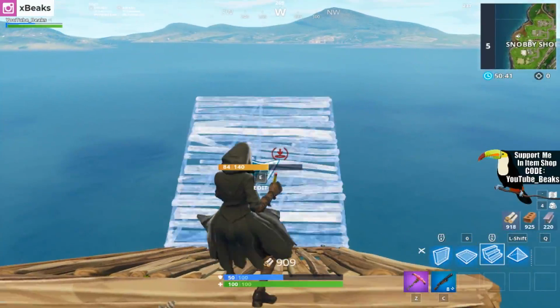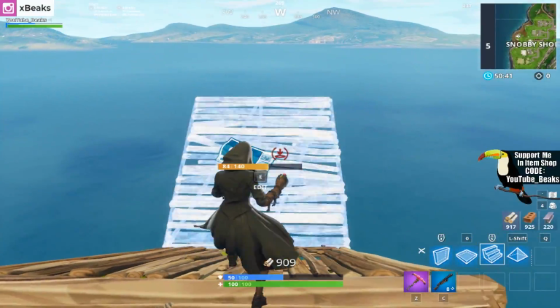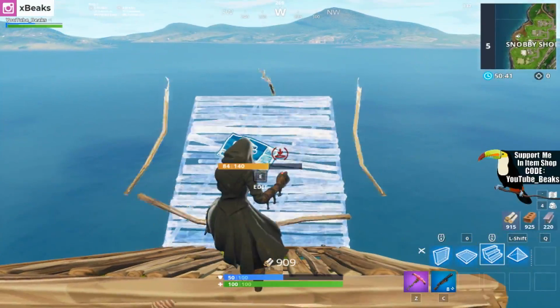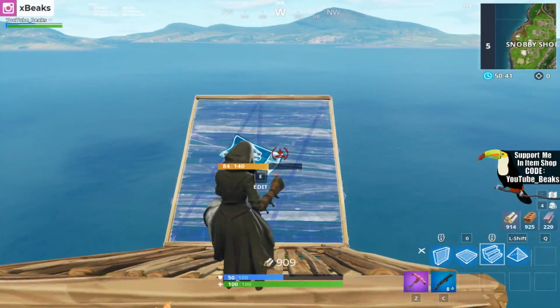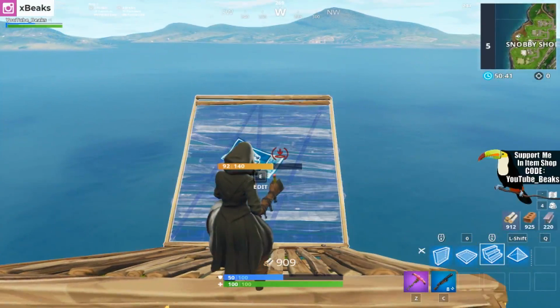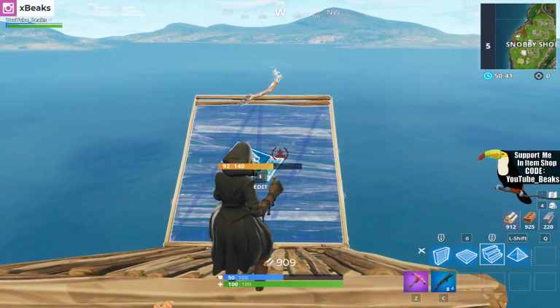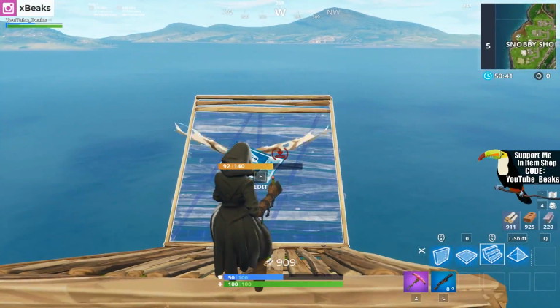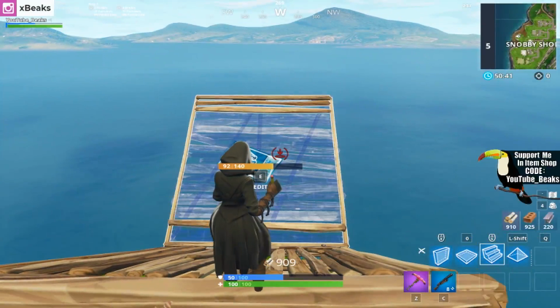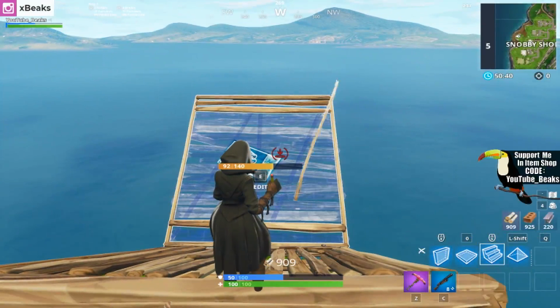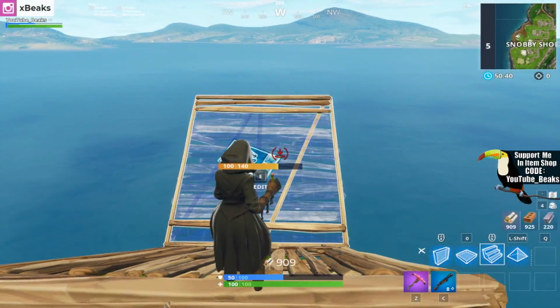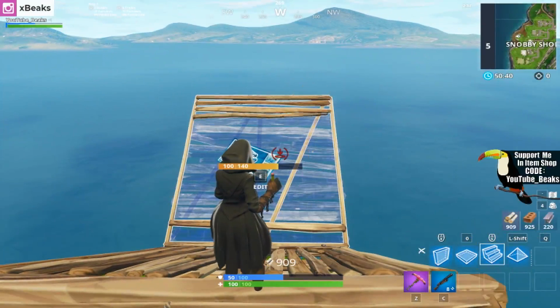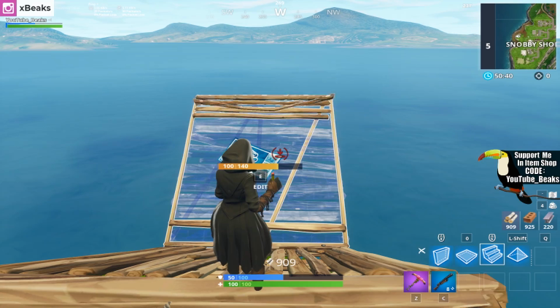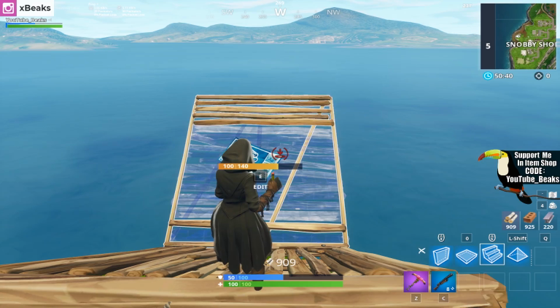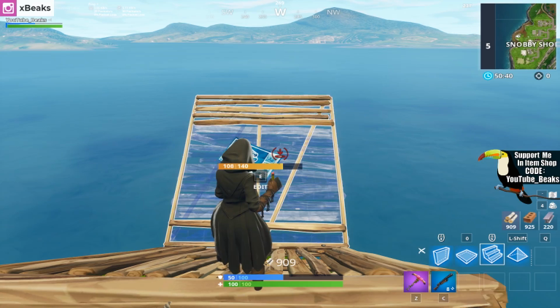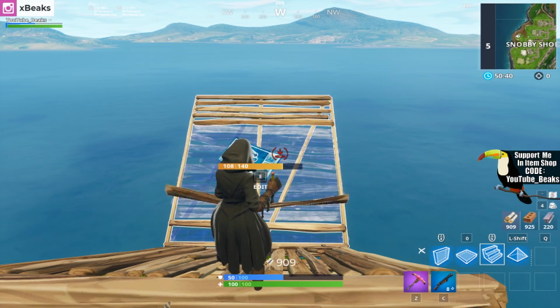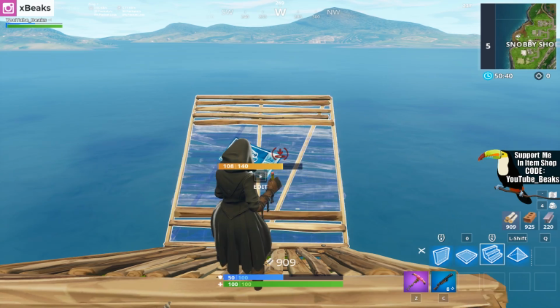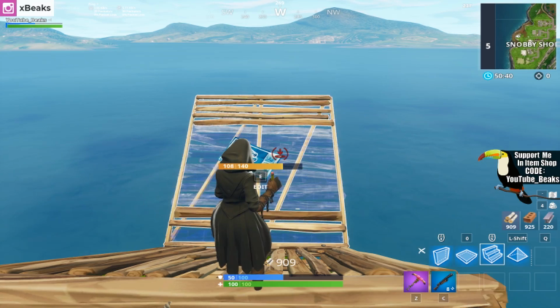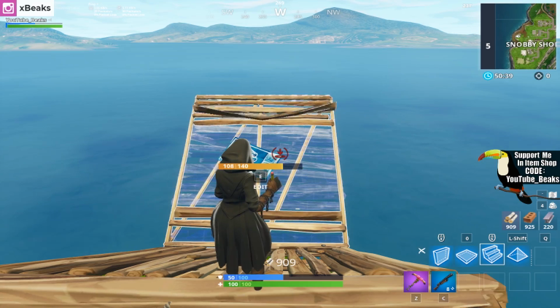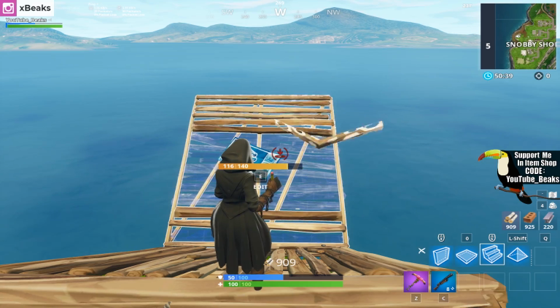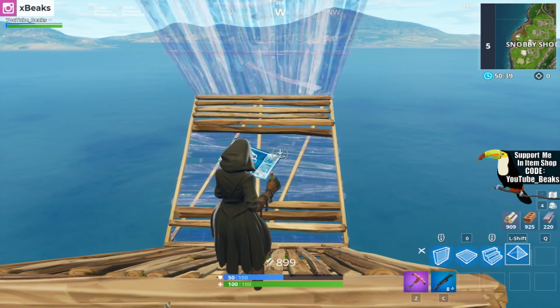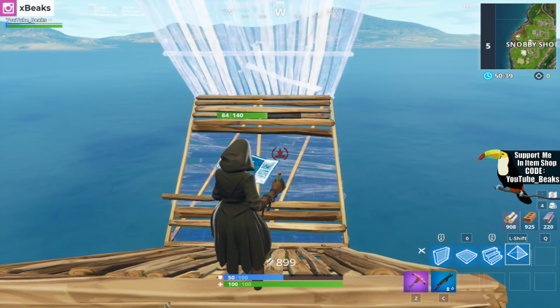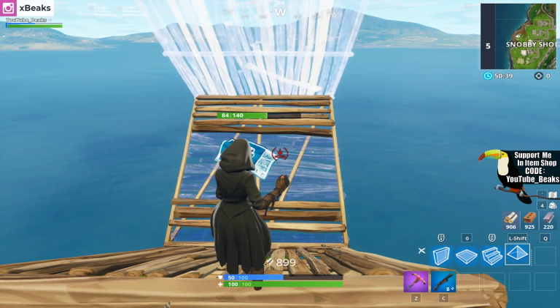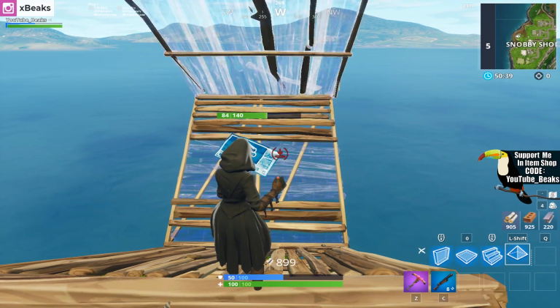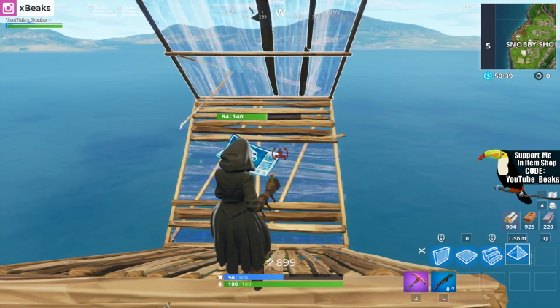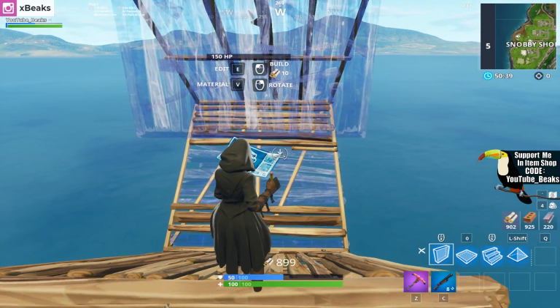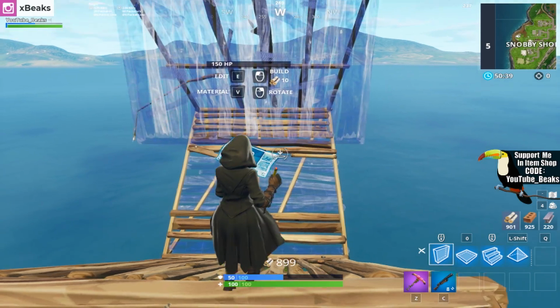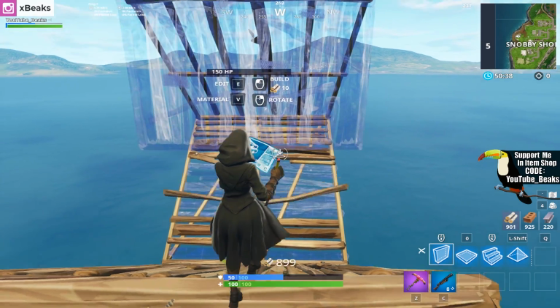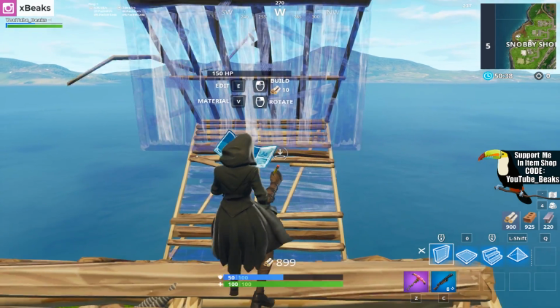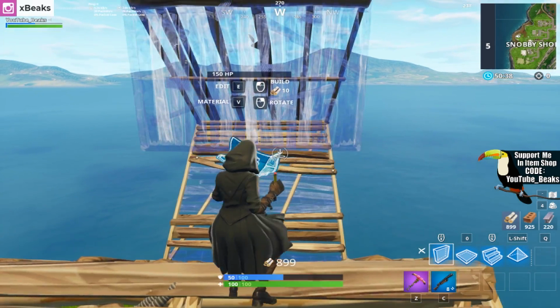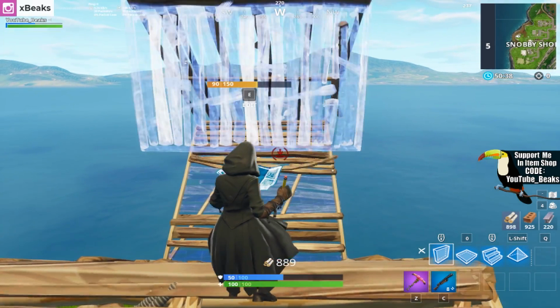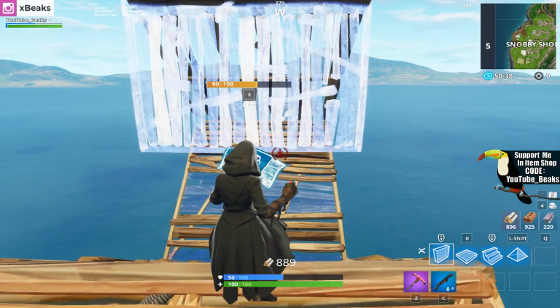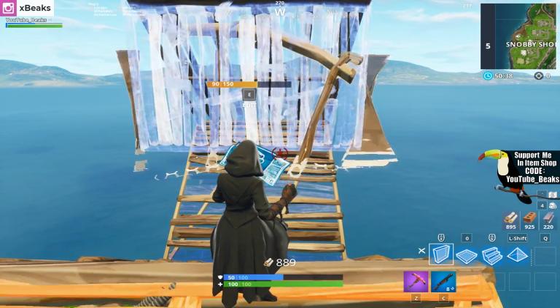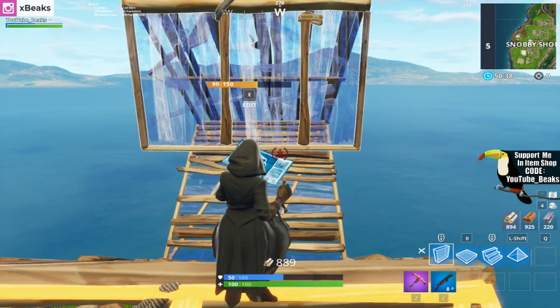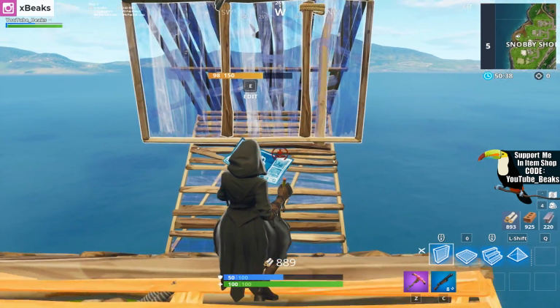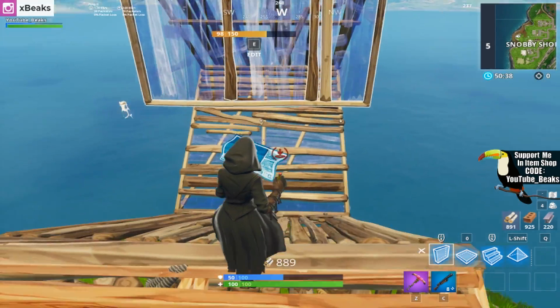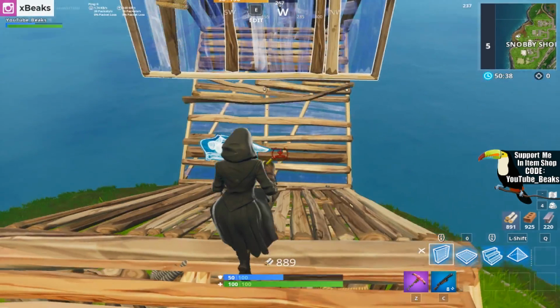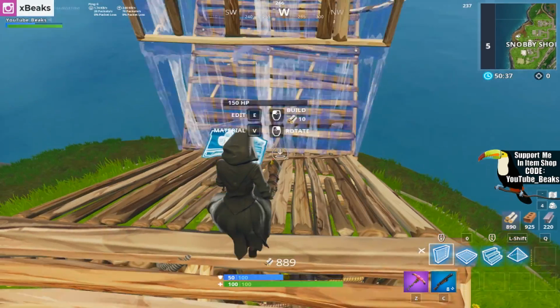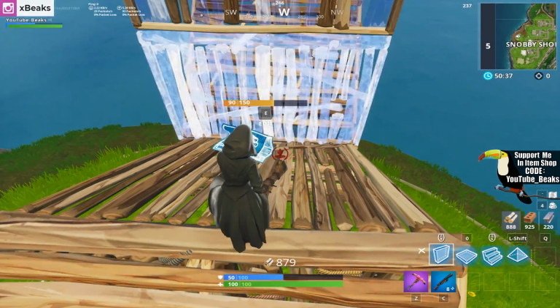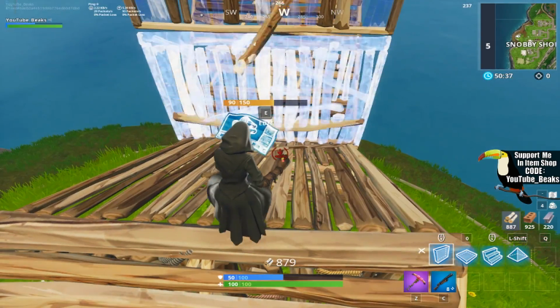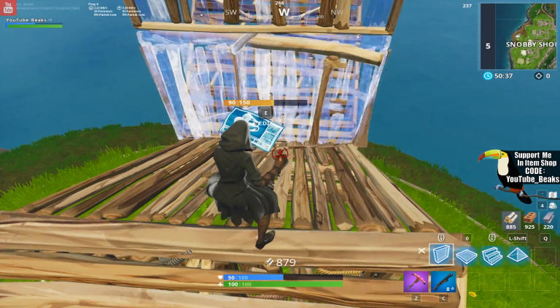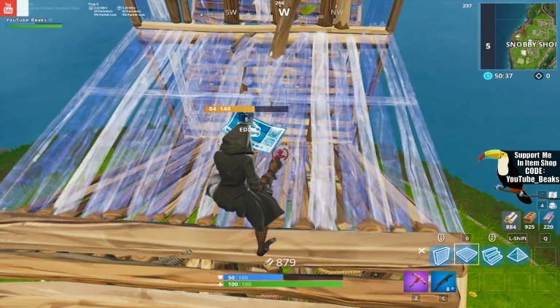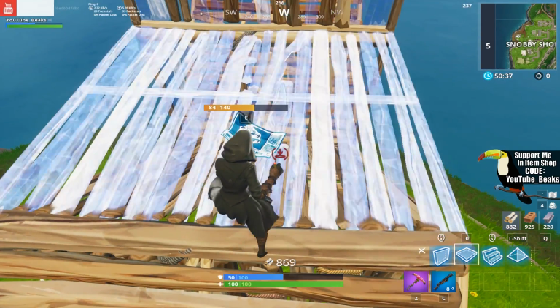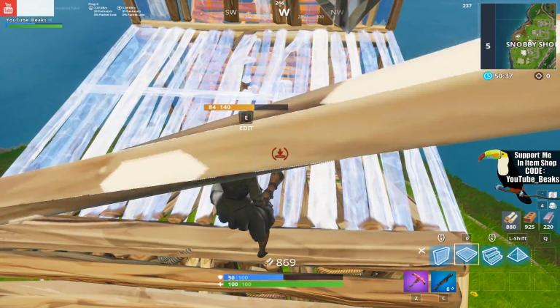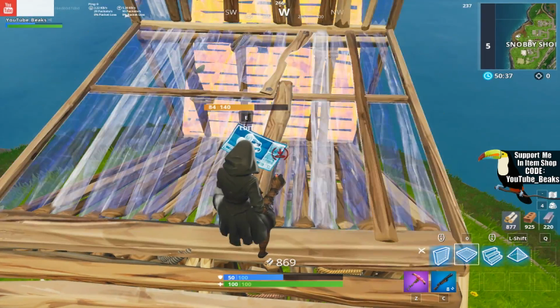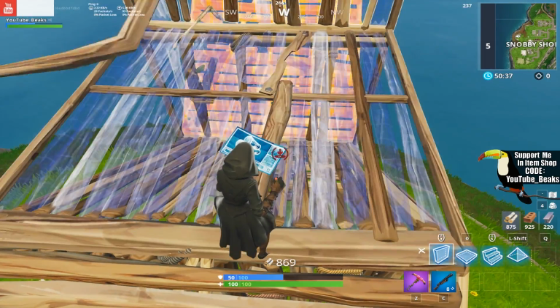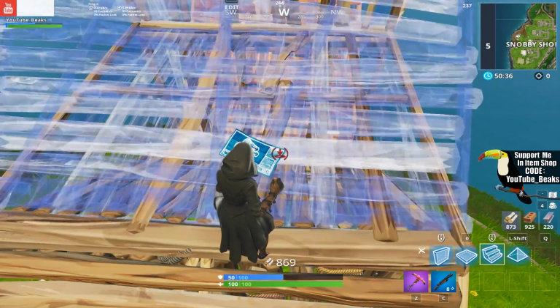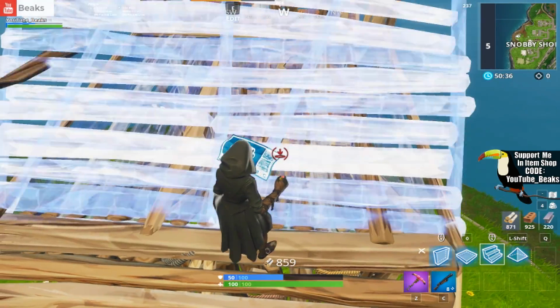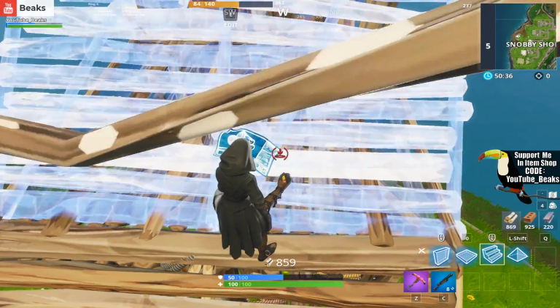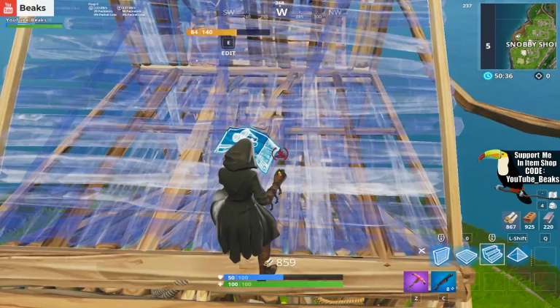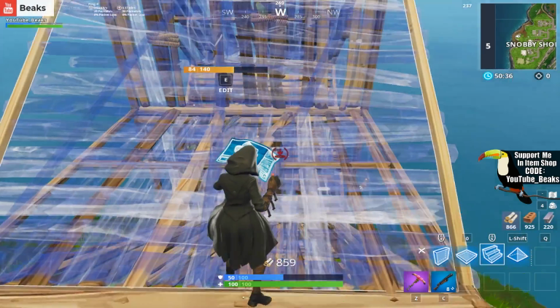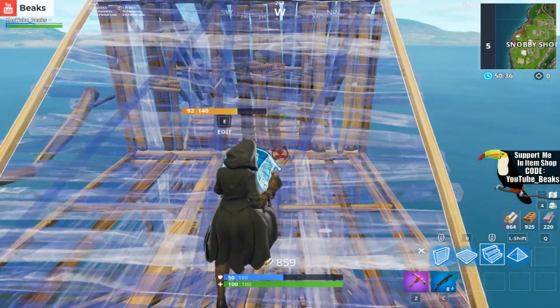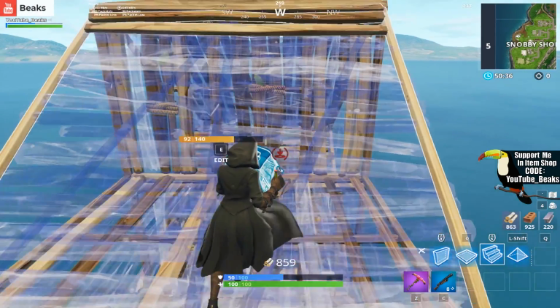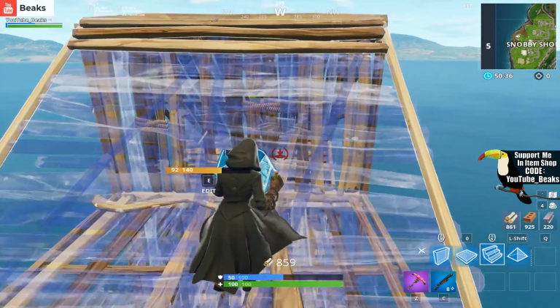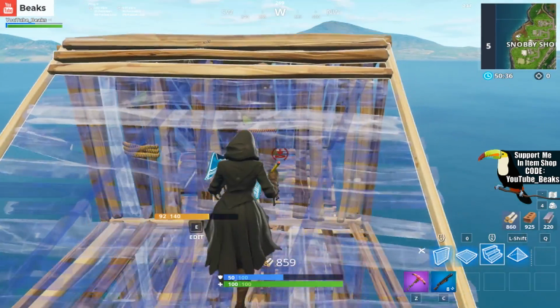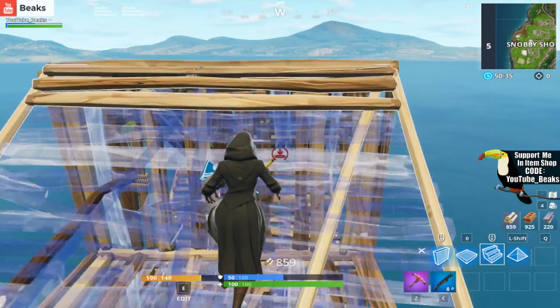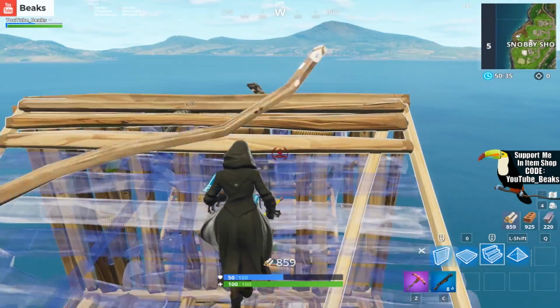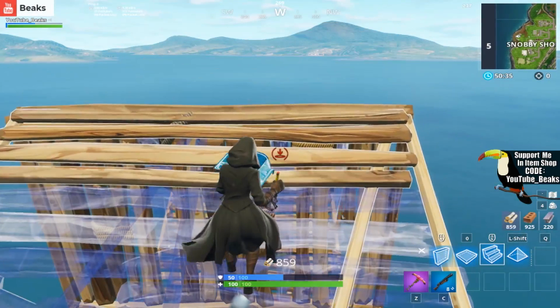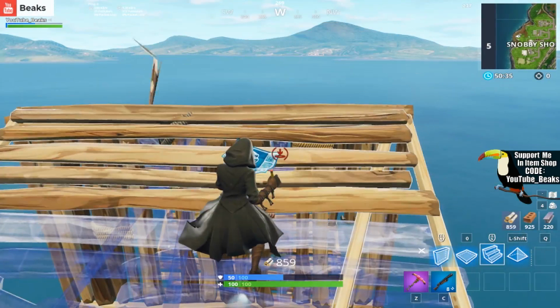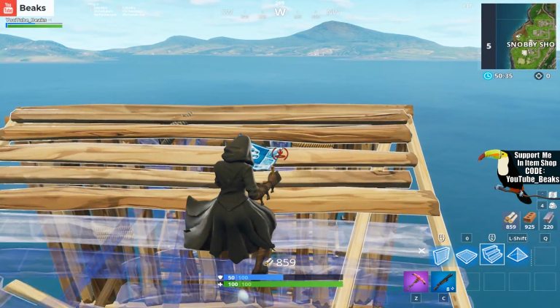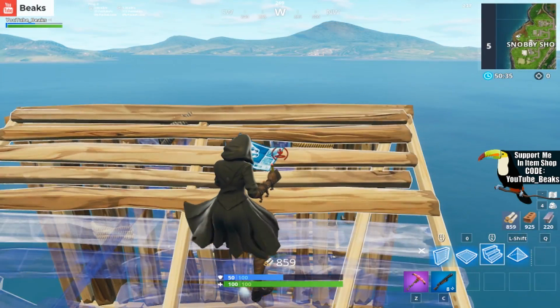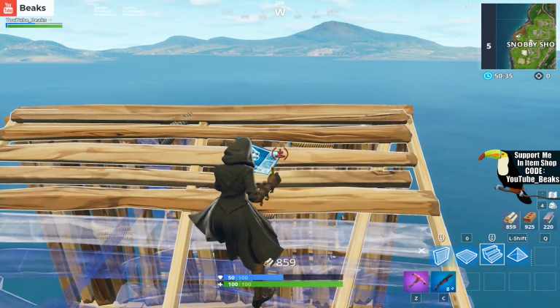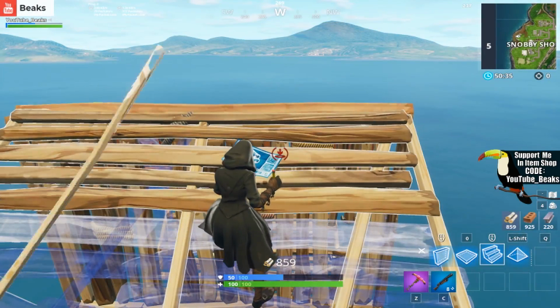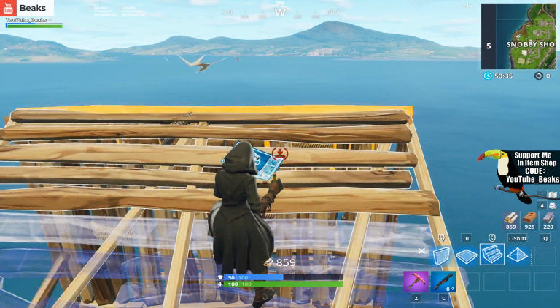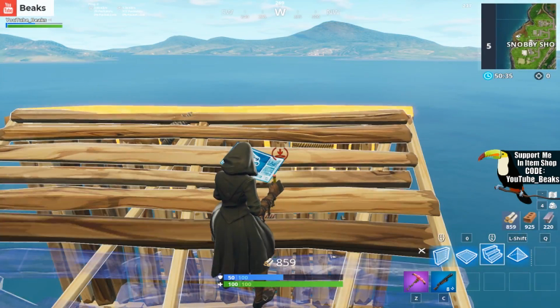You can add different variations to this Ramp Rush — you can add two walls downwards to give it more protection up front.